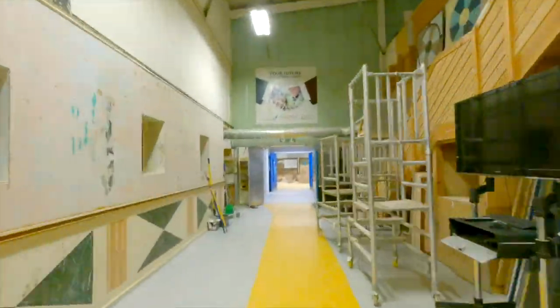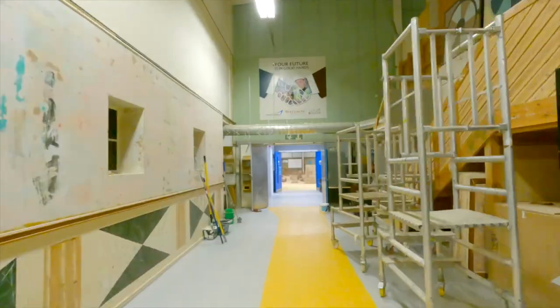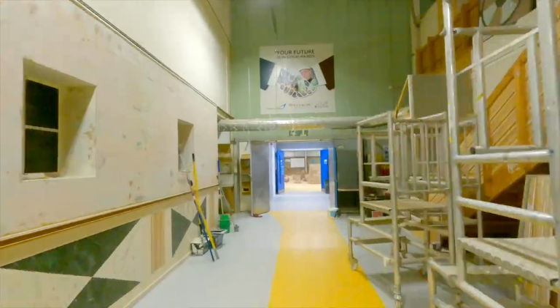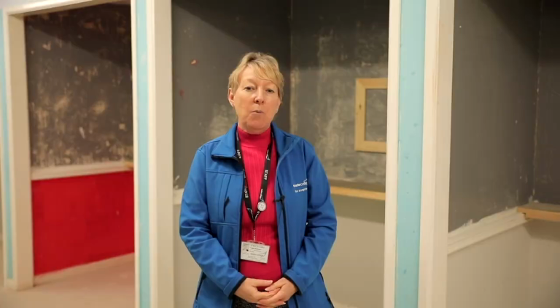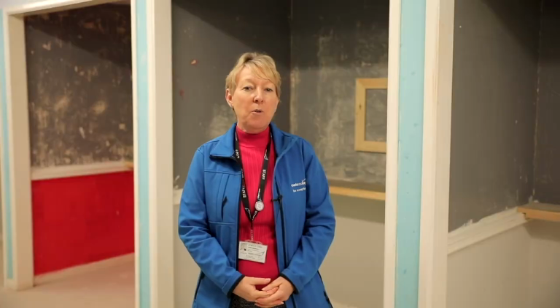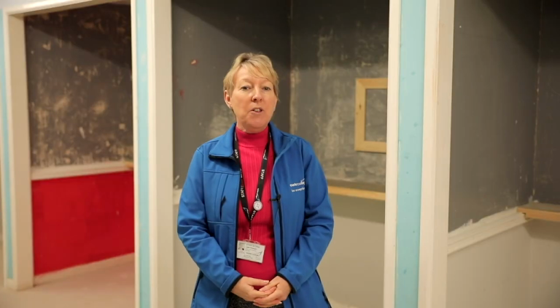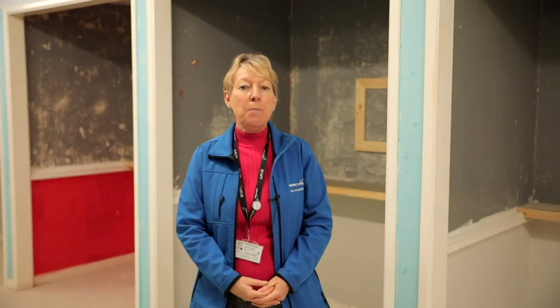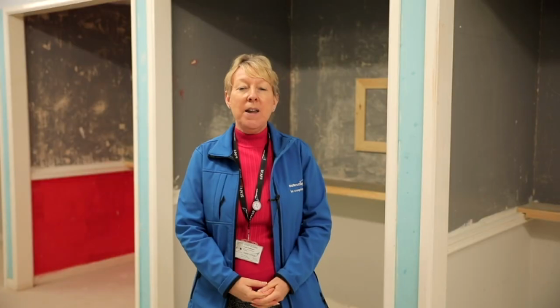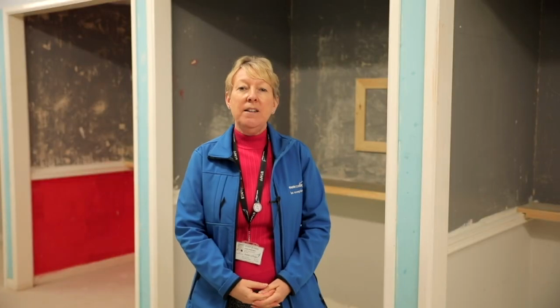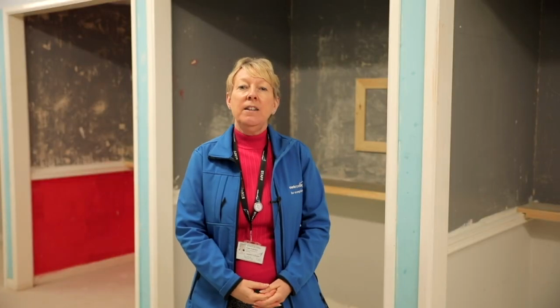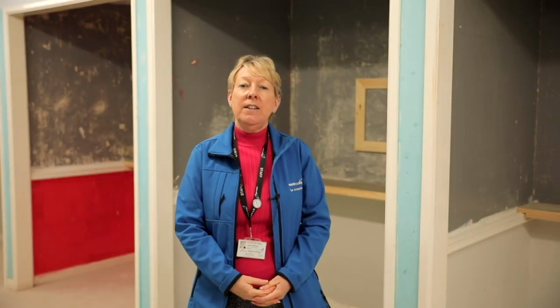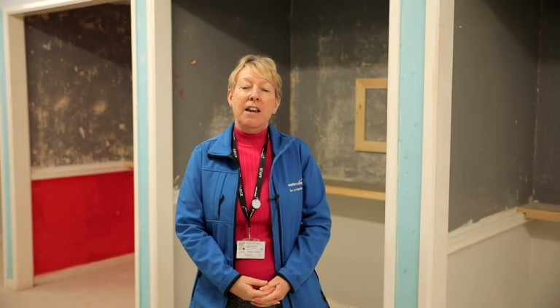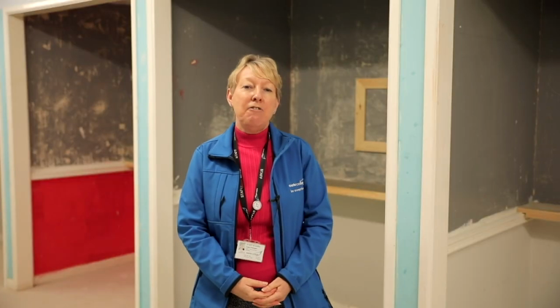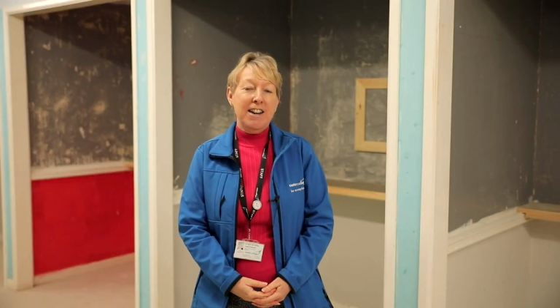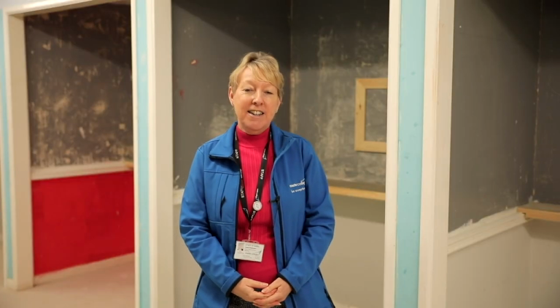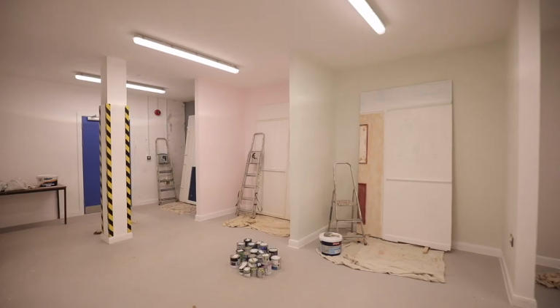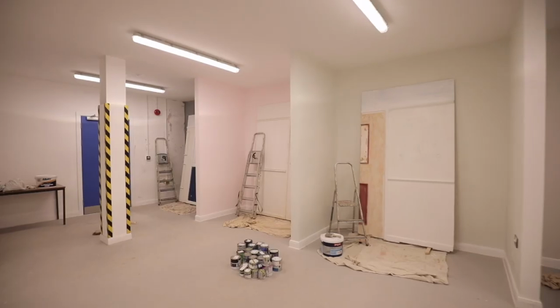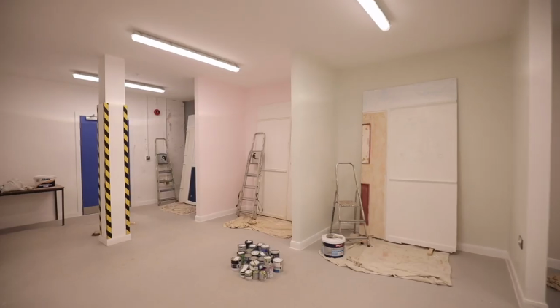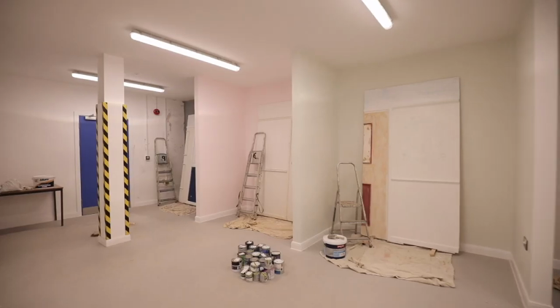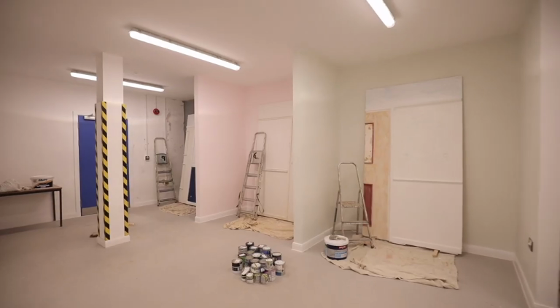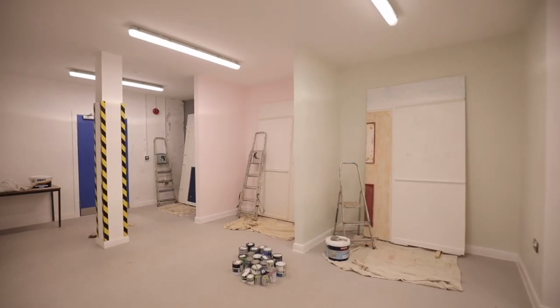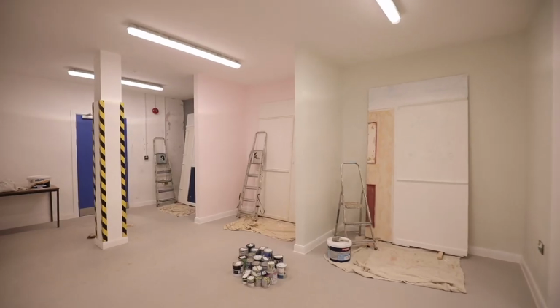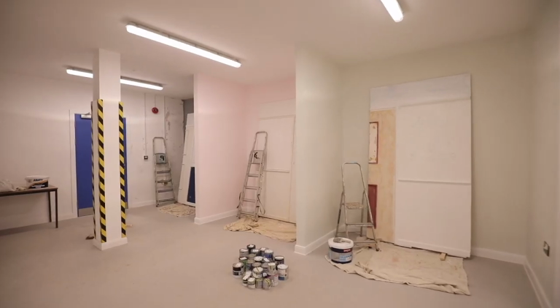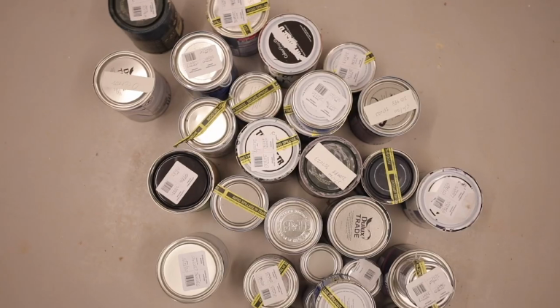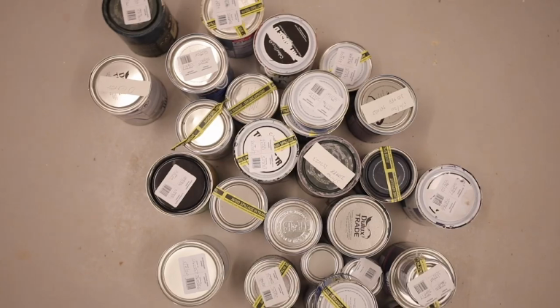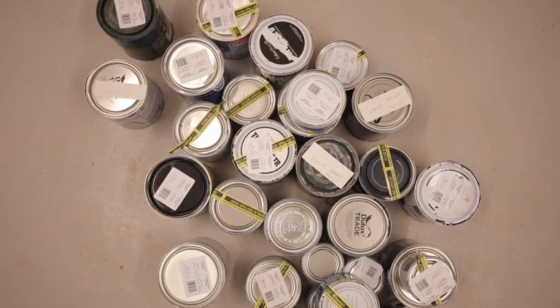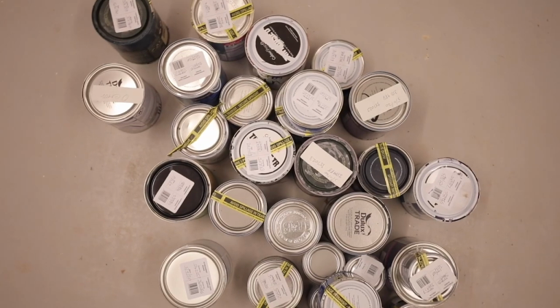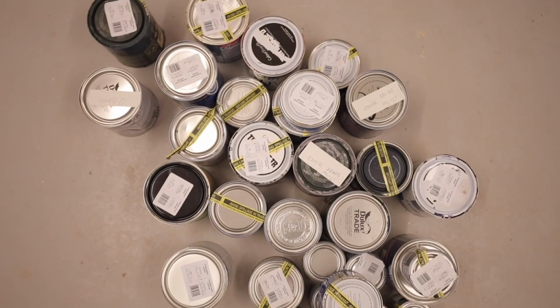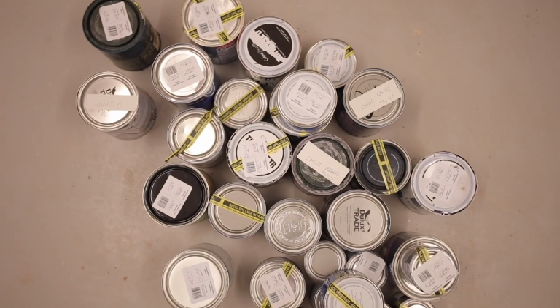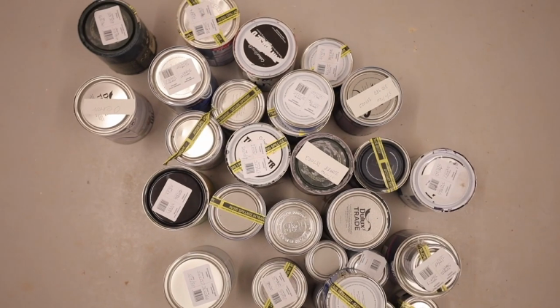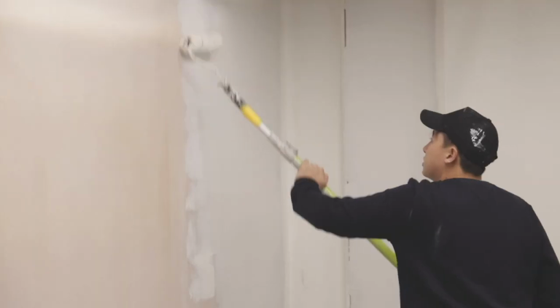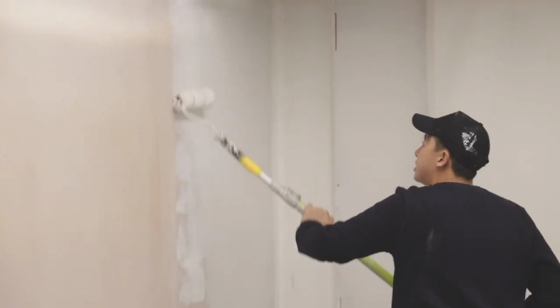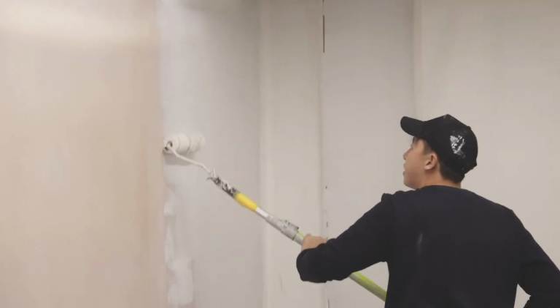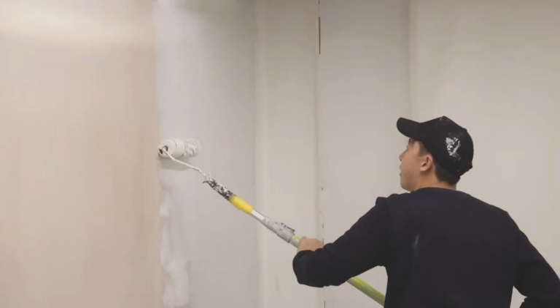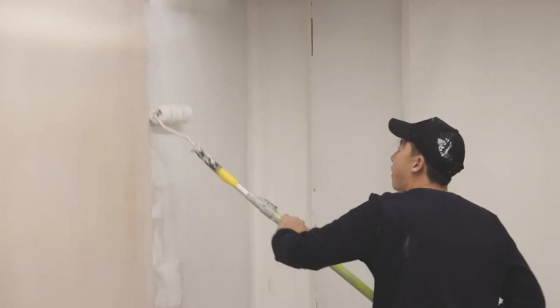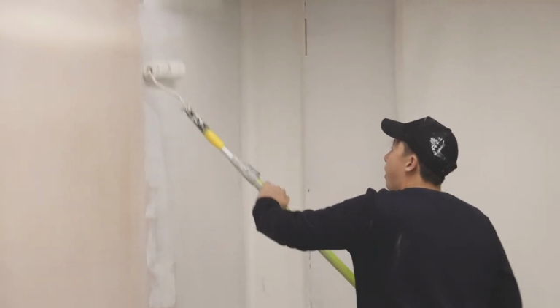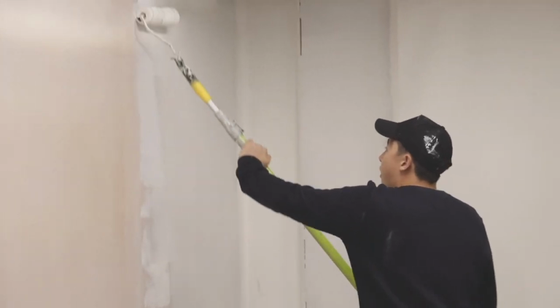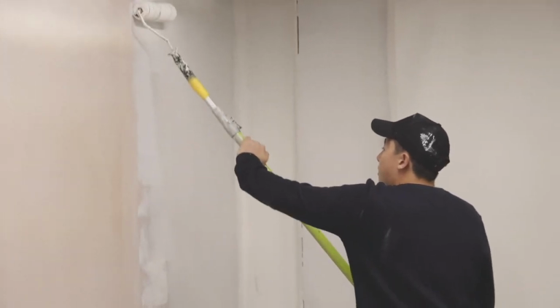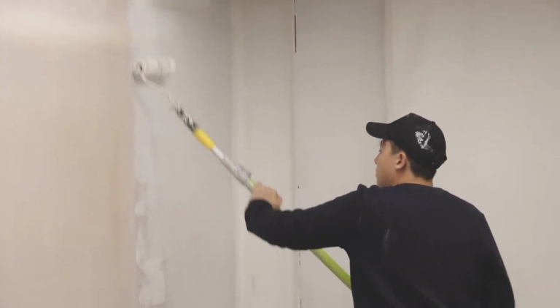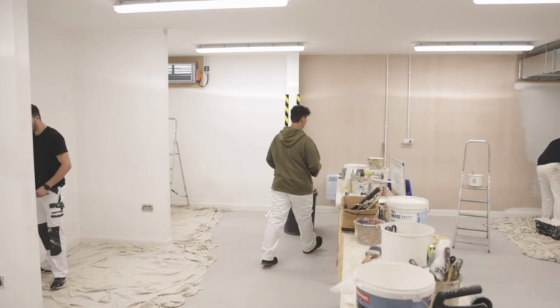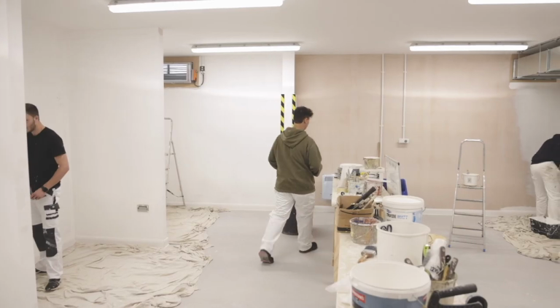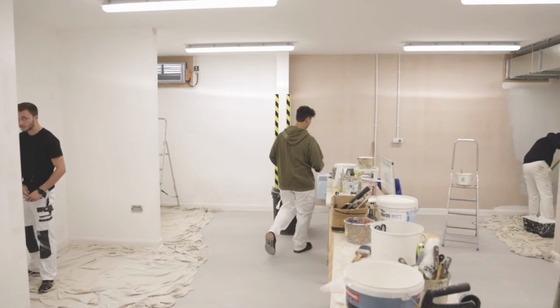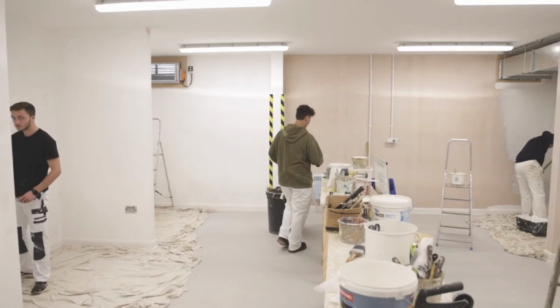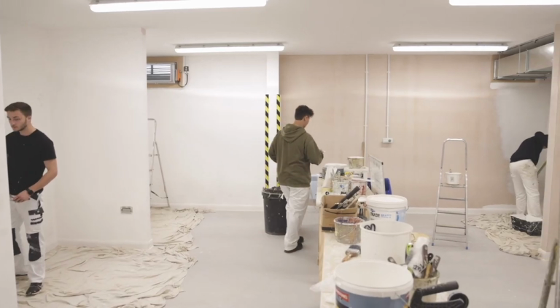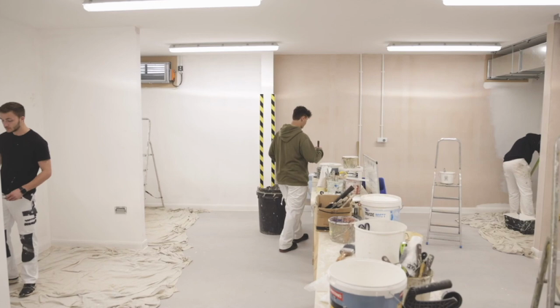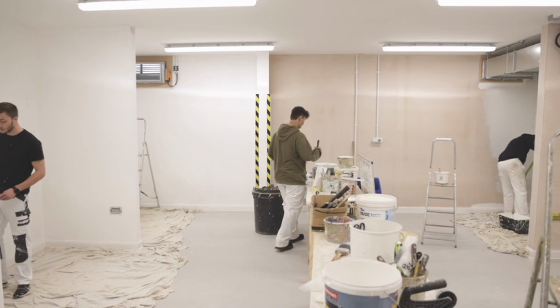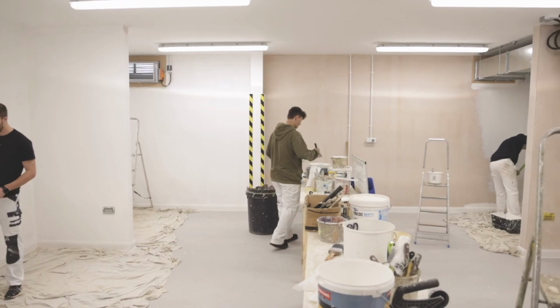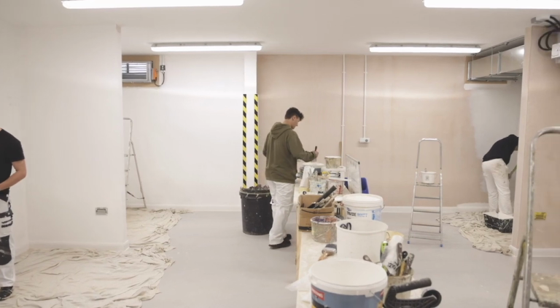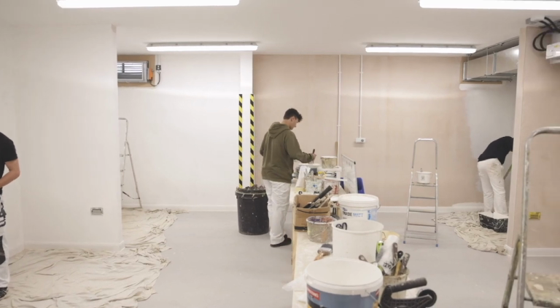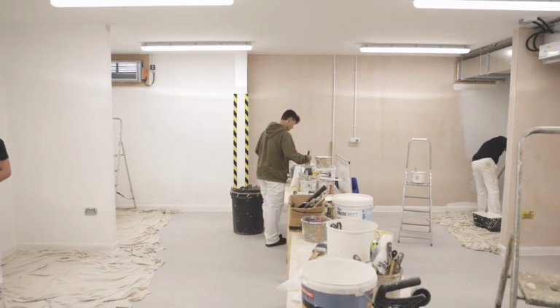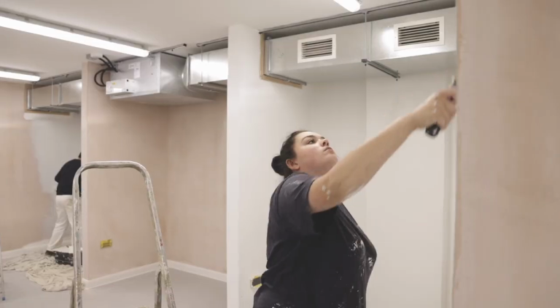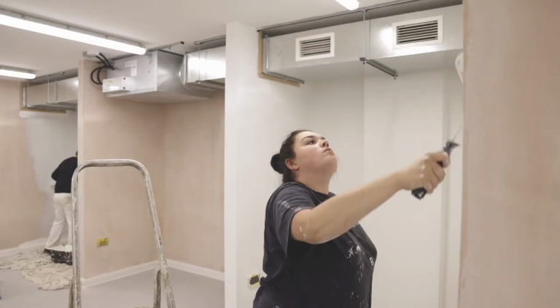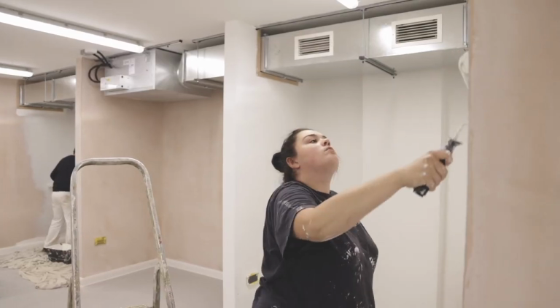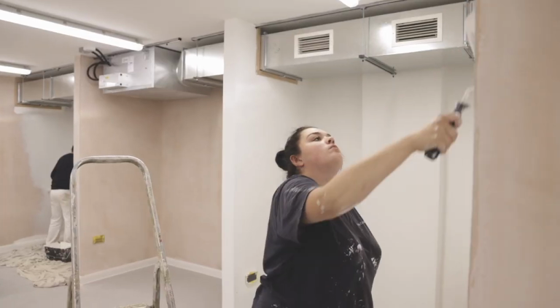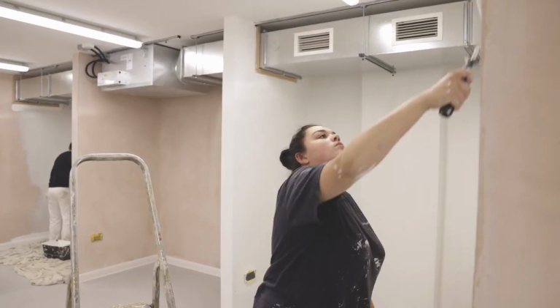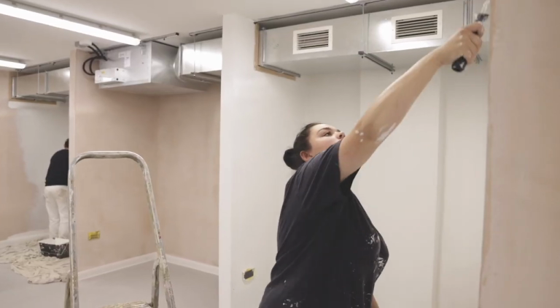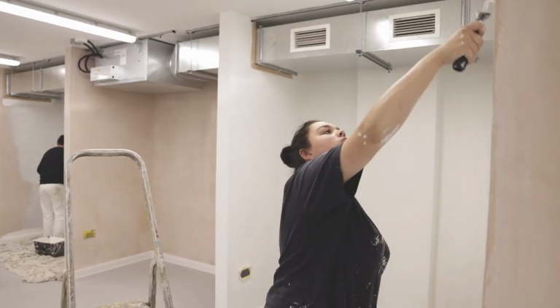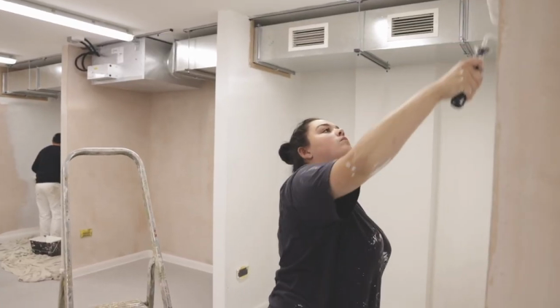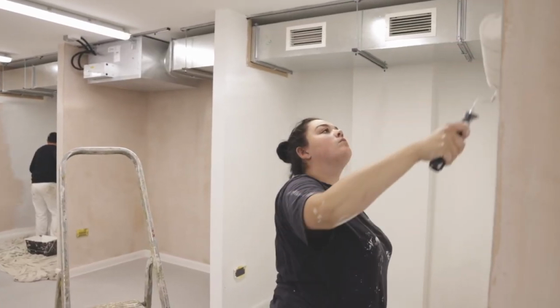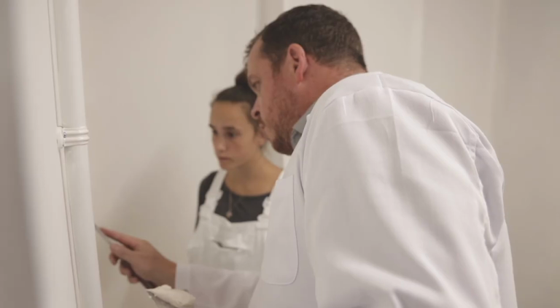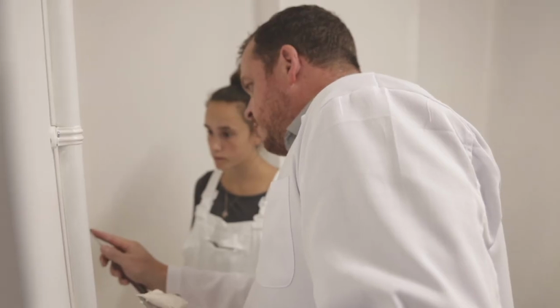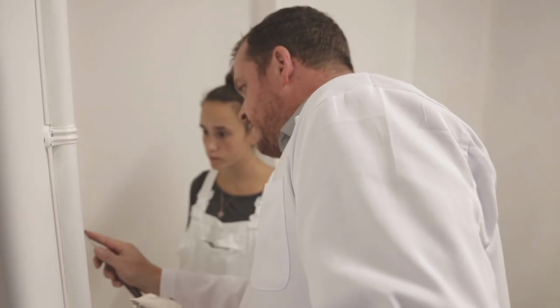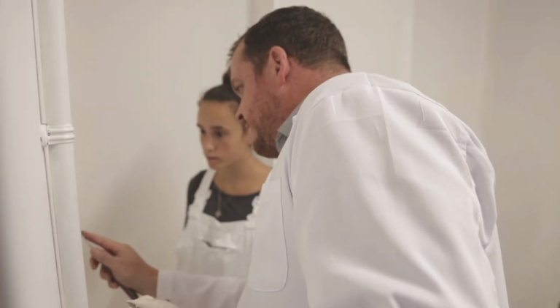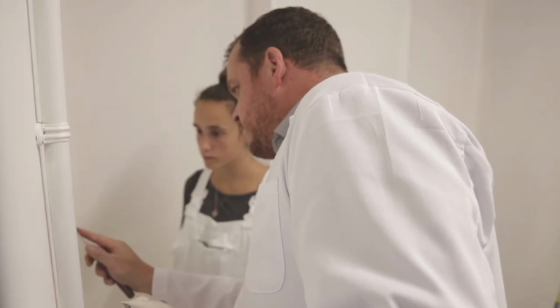We're in the painting and decorating section where students get to learn techniques such as wallpapering, painting, tiling and installing coving.